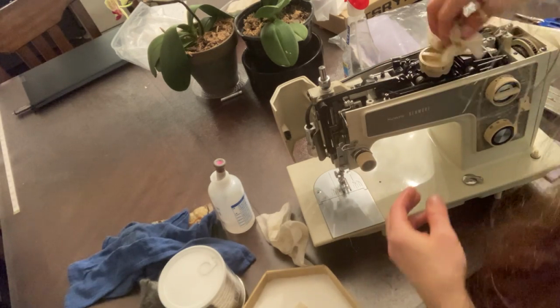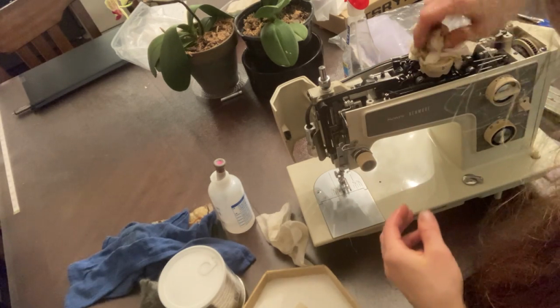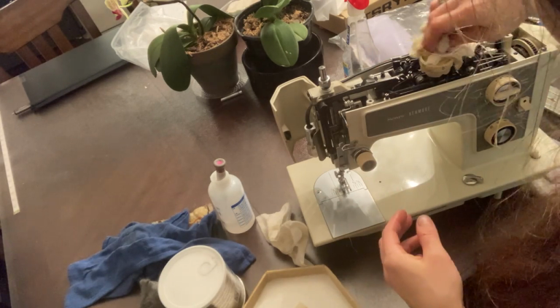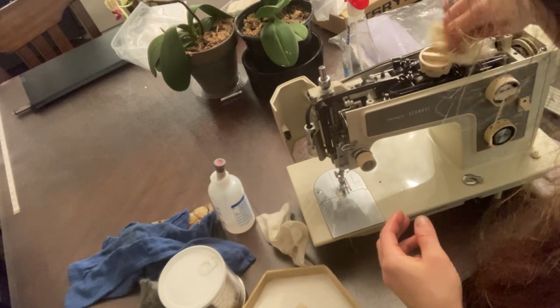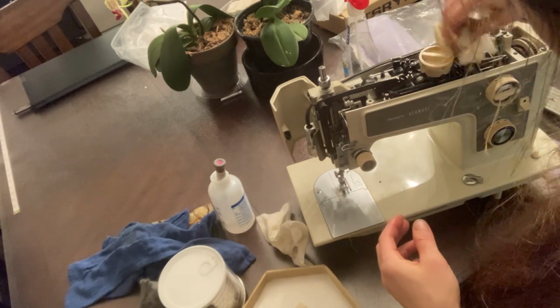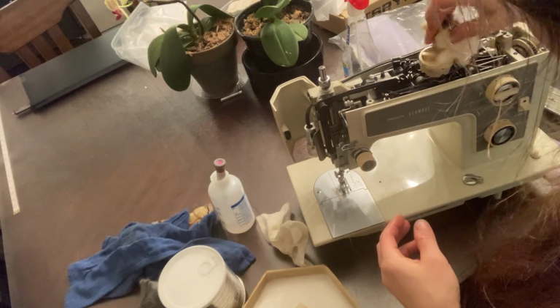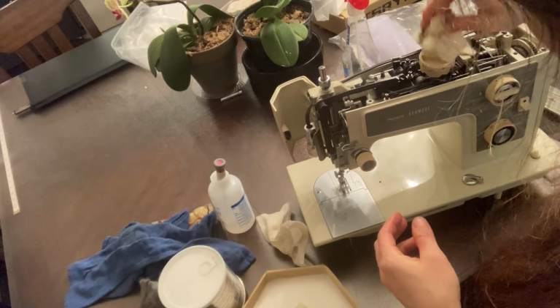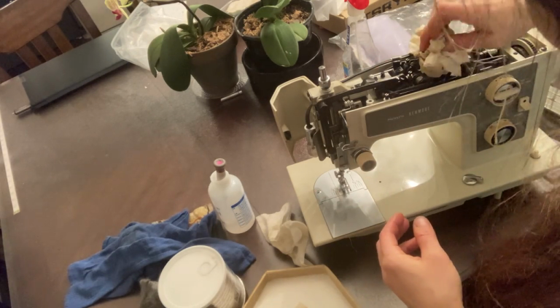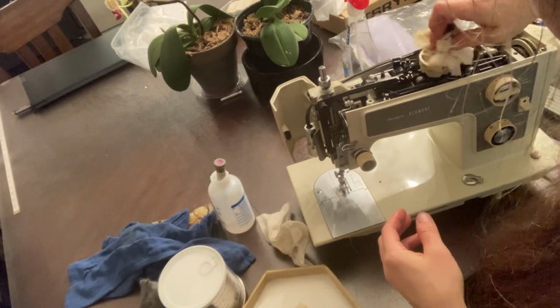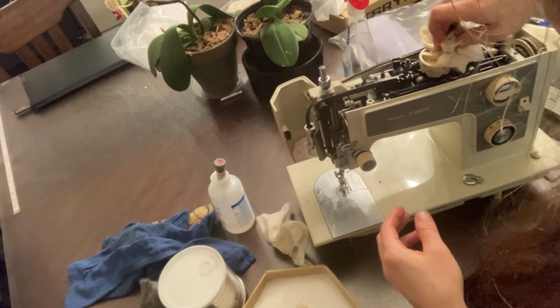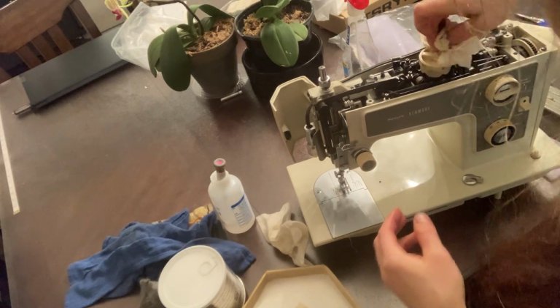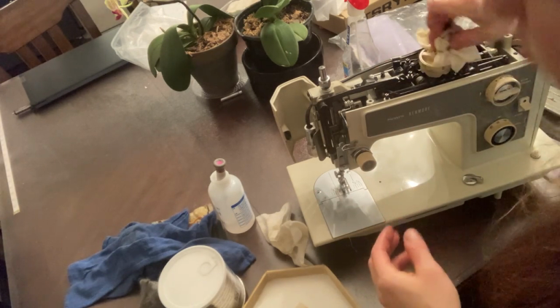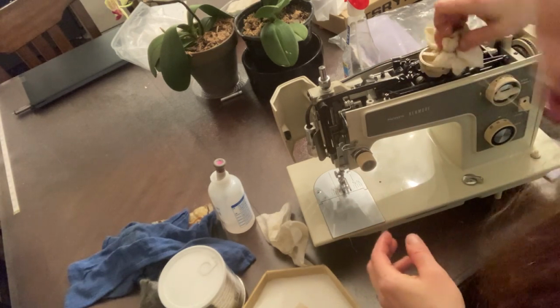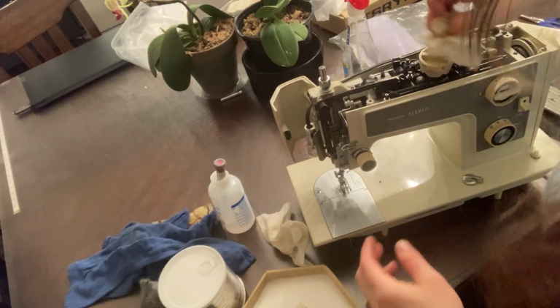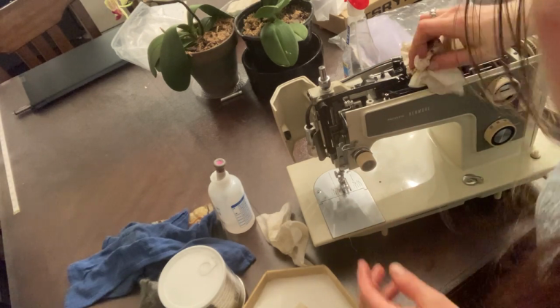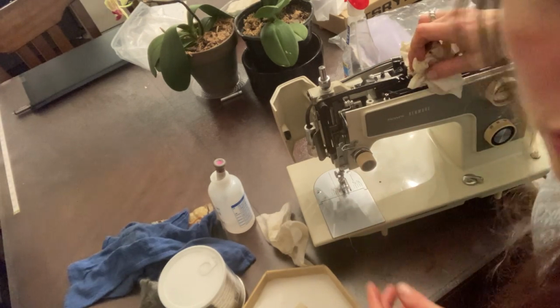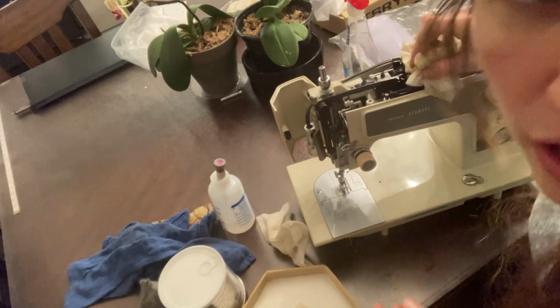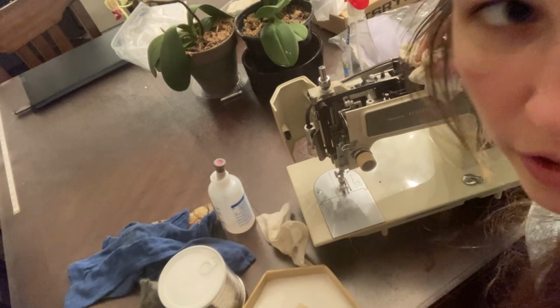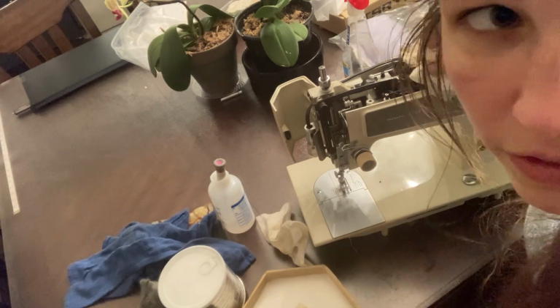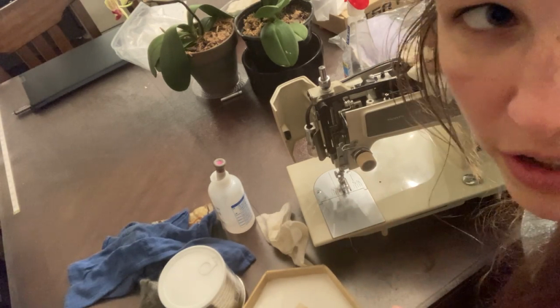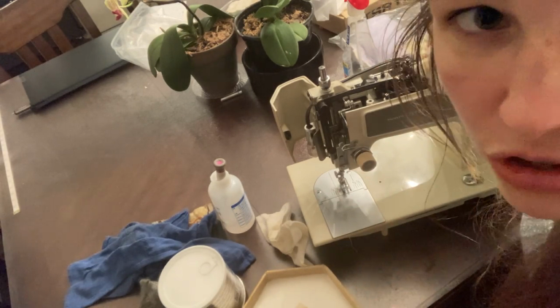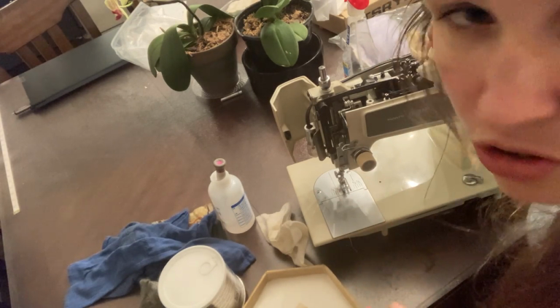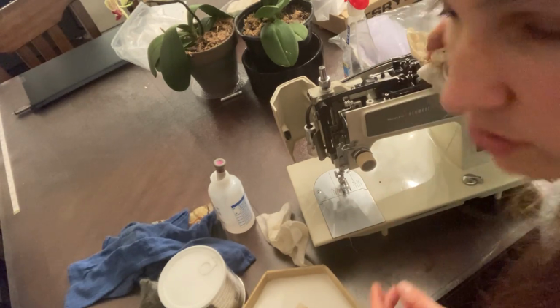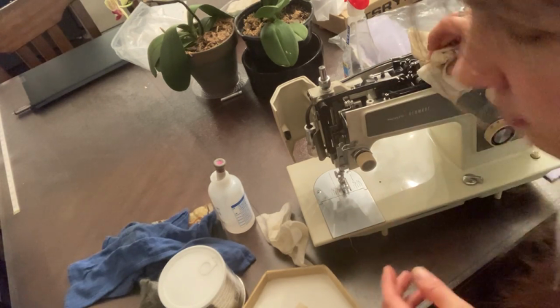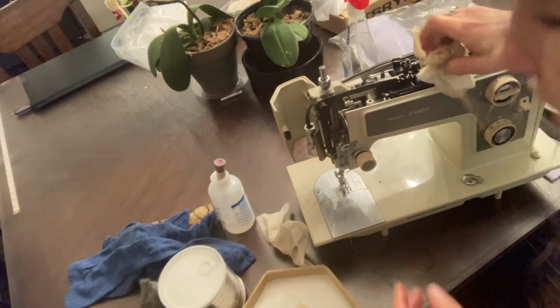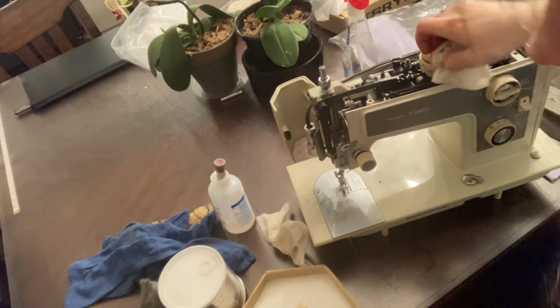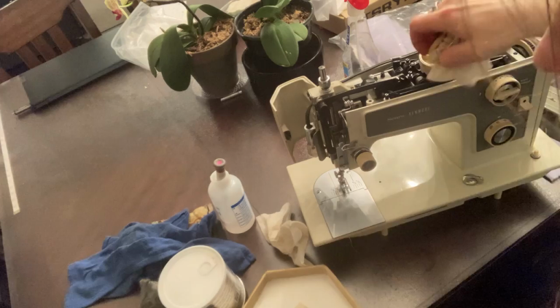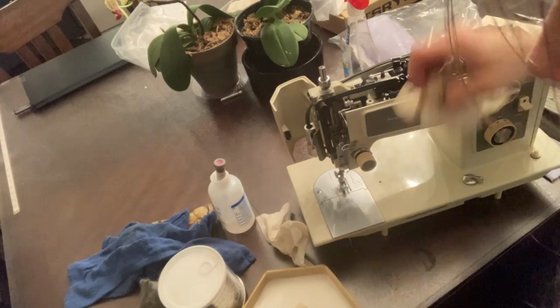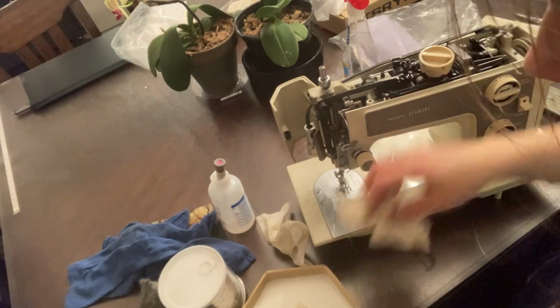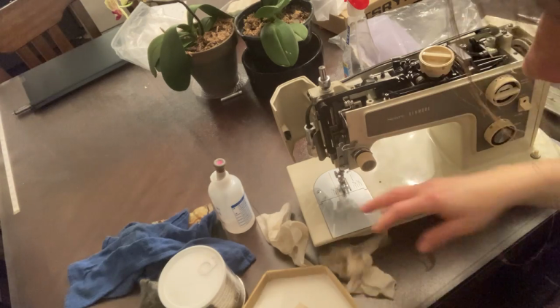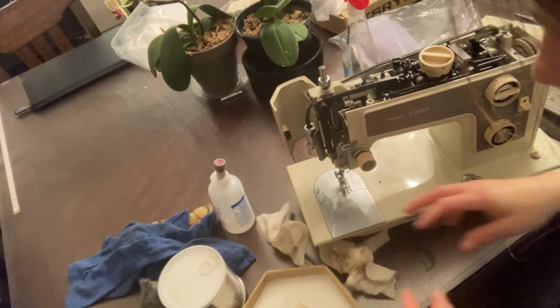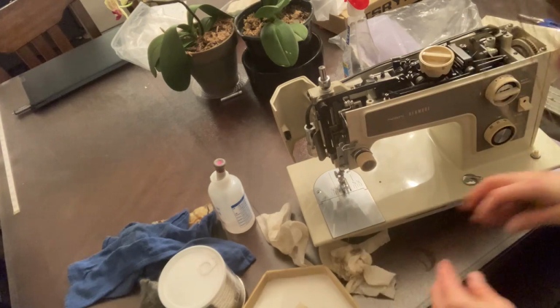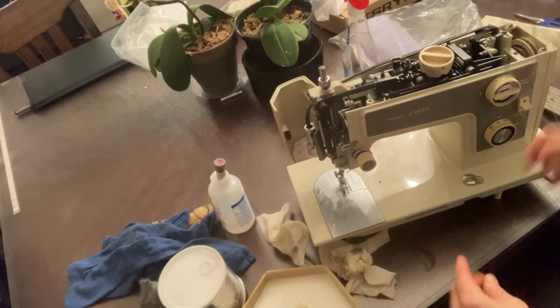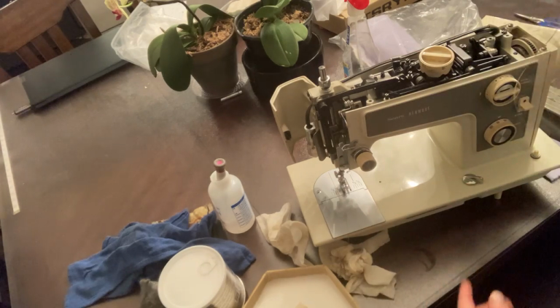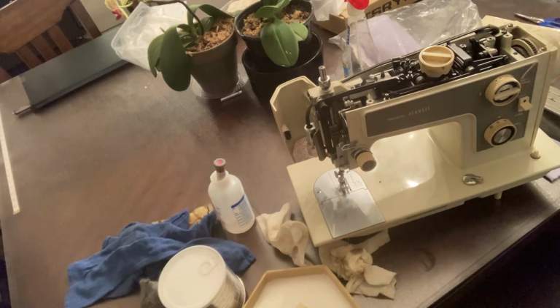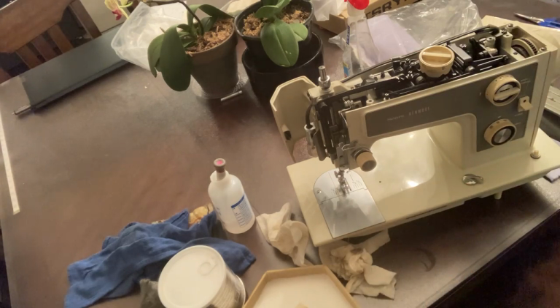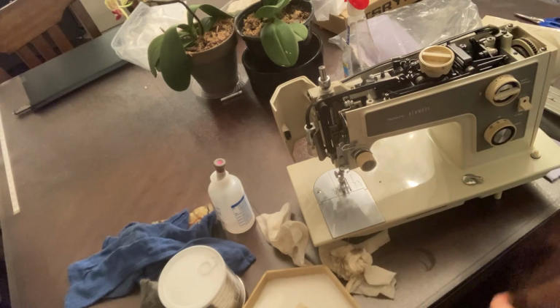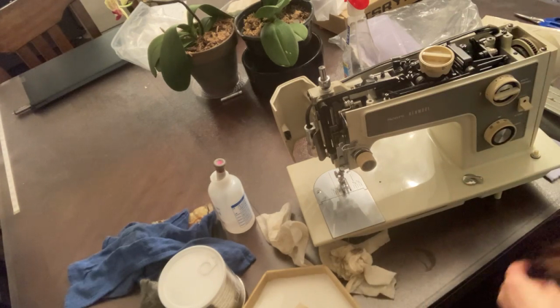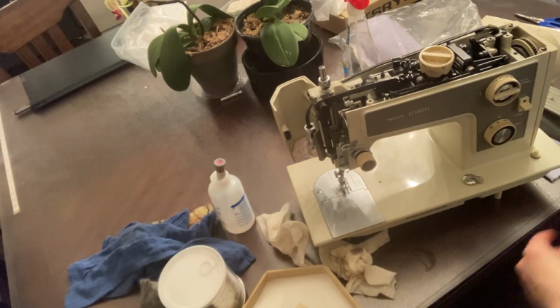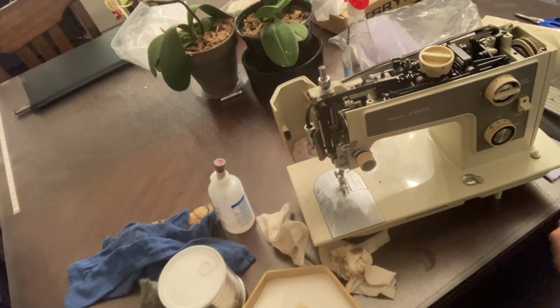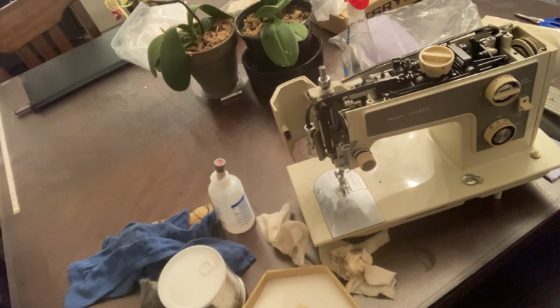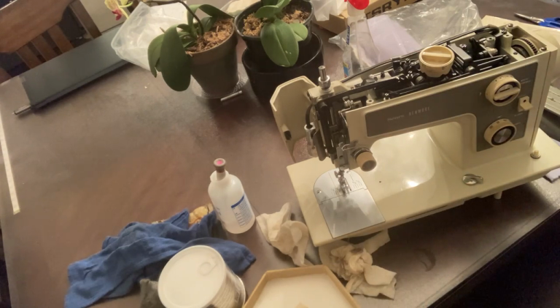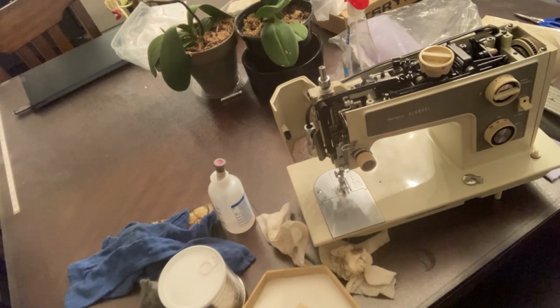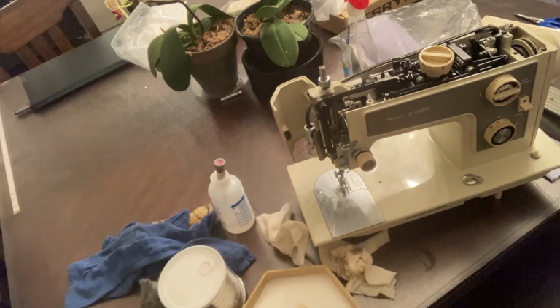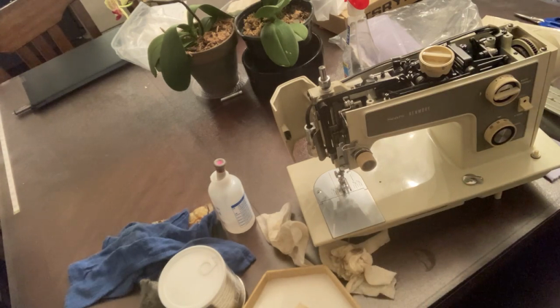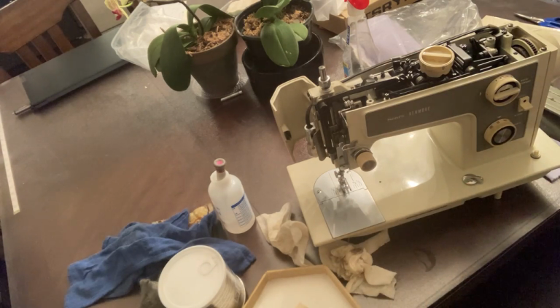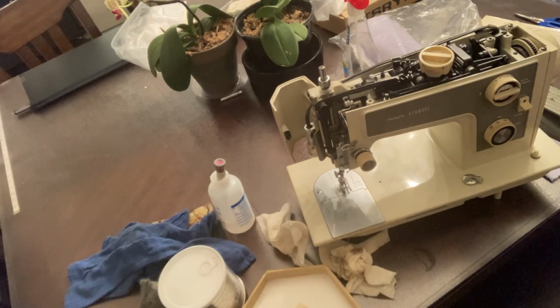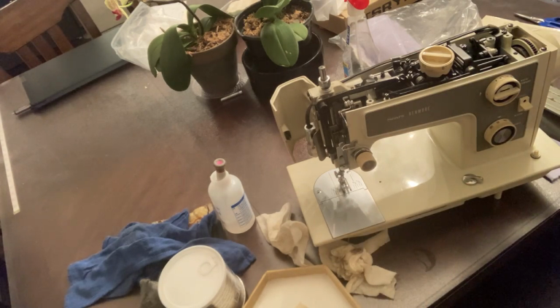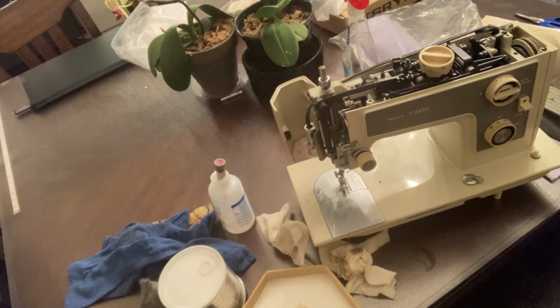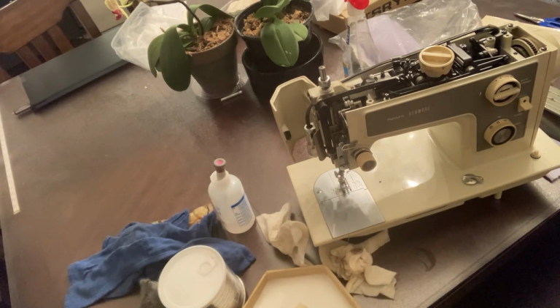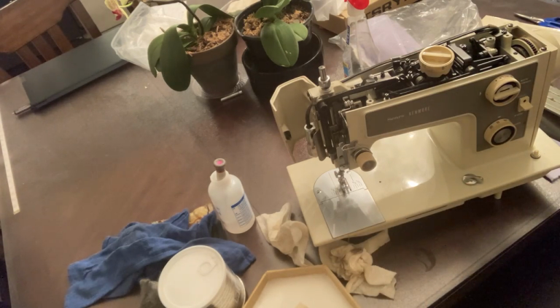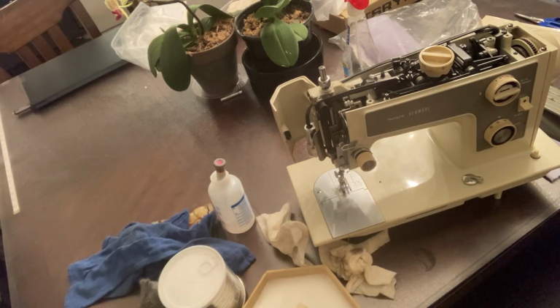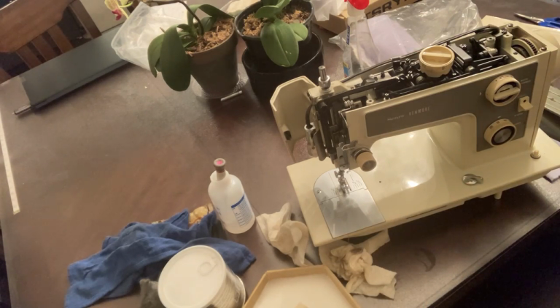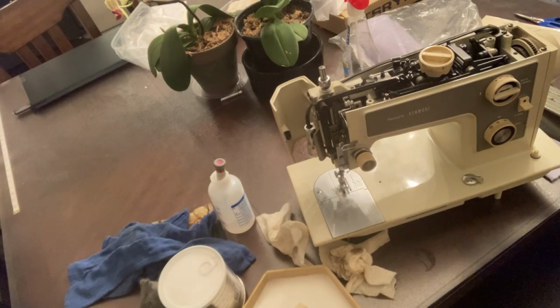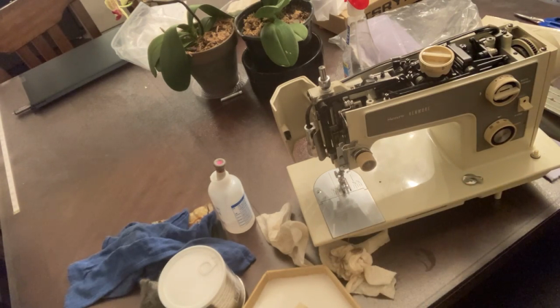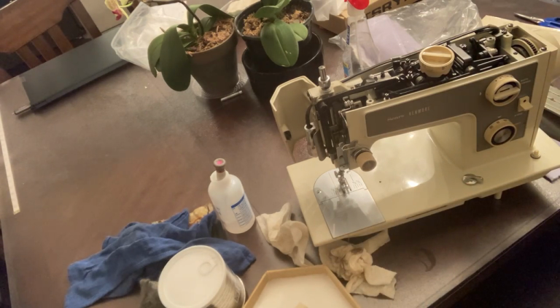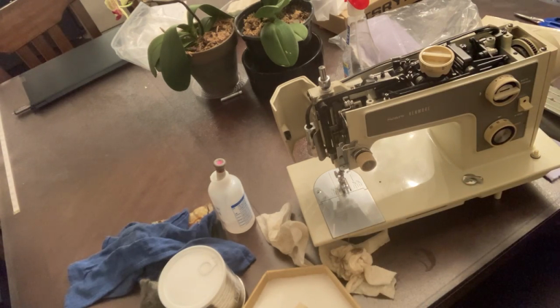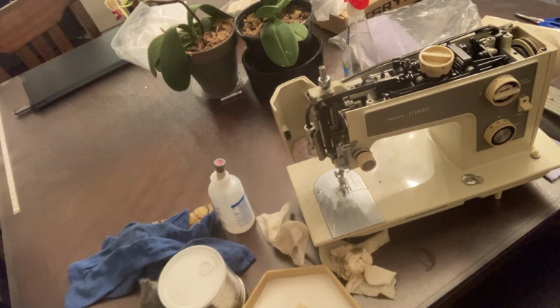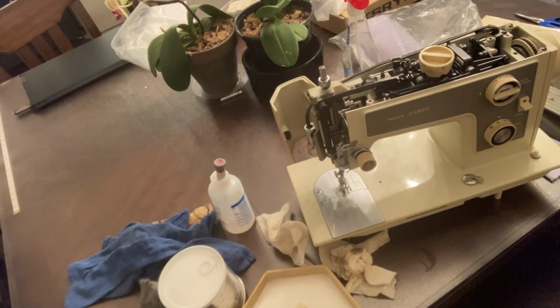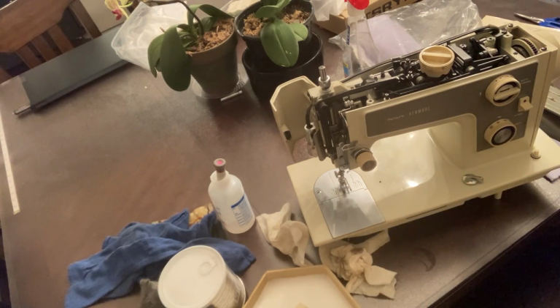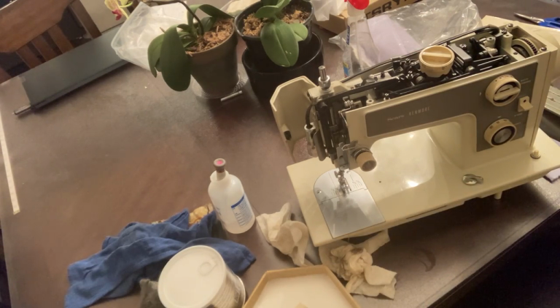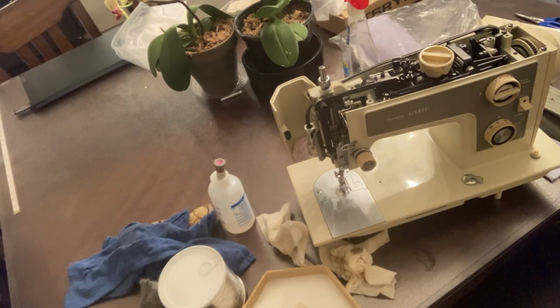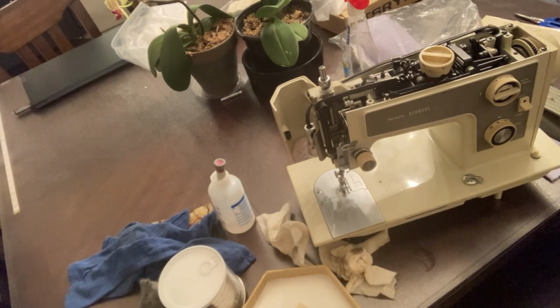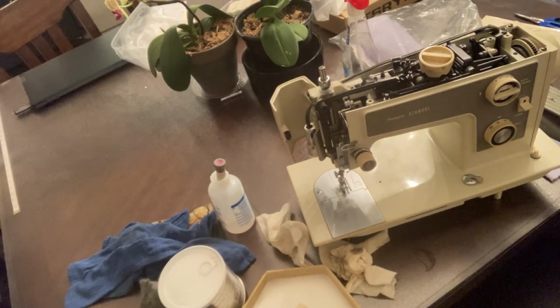Pardon me while I go check on my fish — it's in an air fryer, I don't want to burn it.